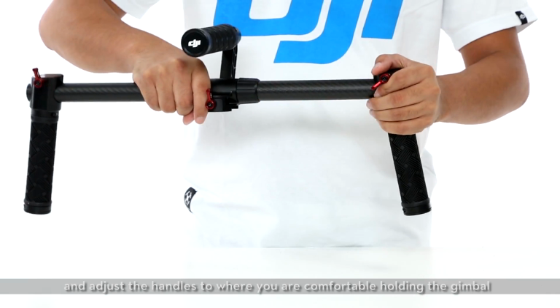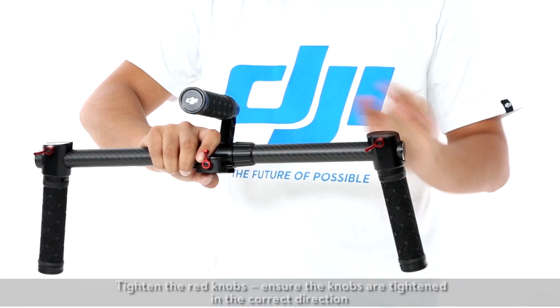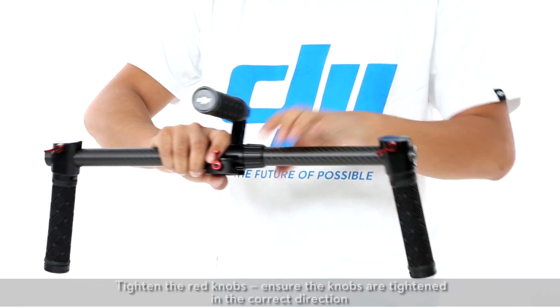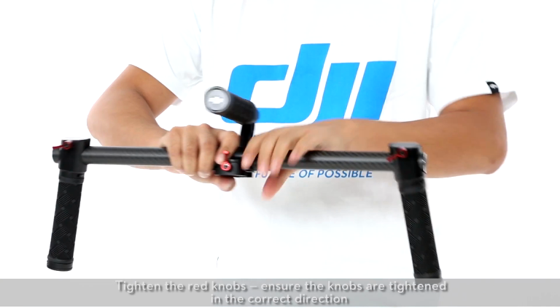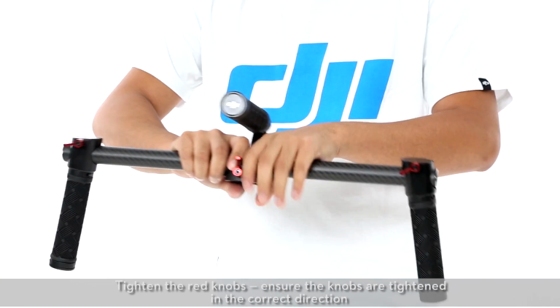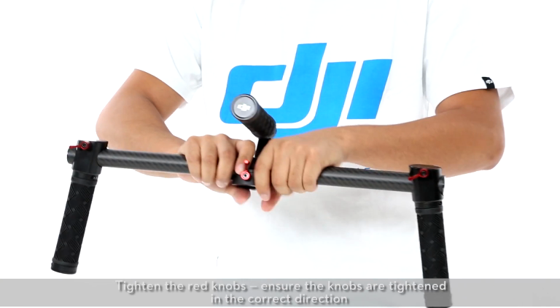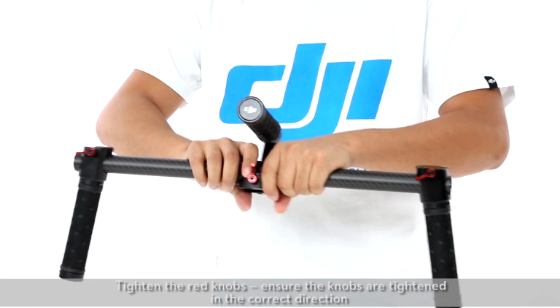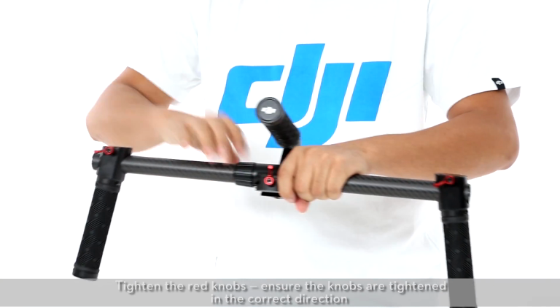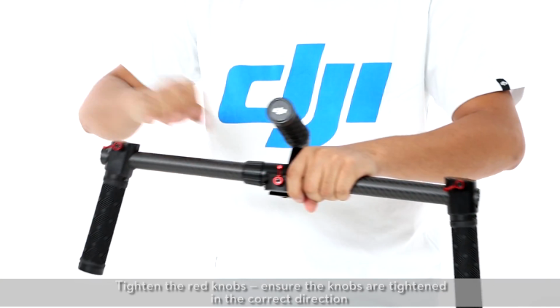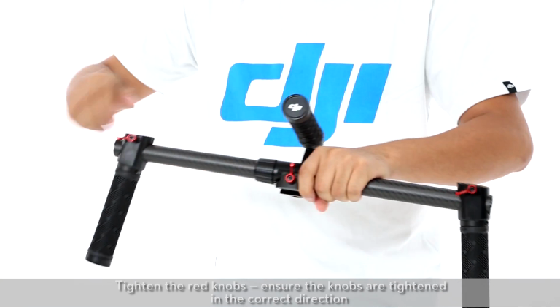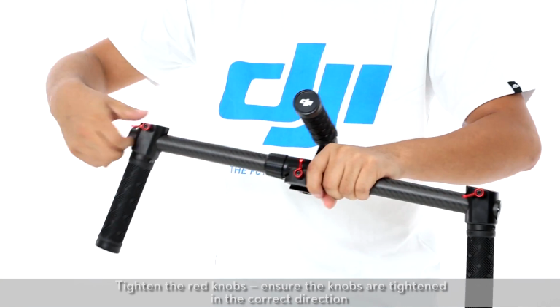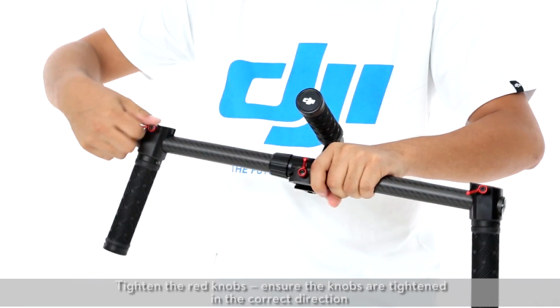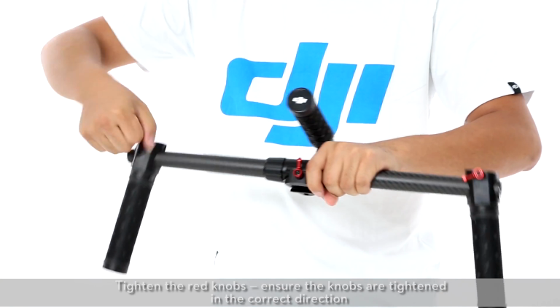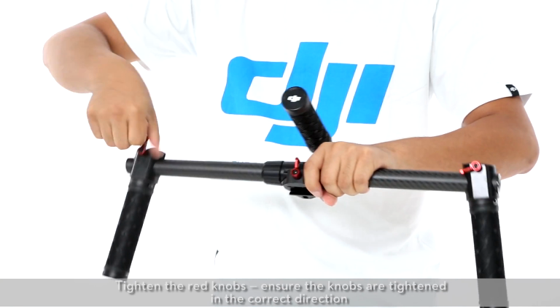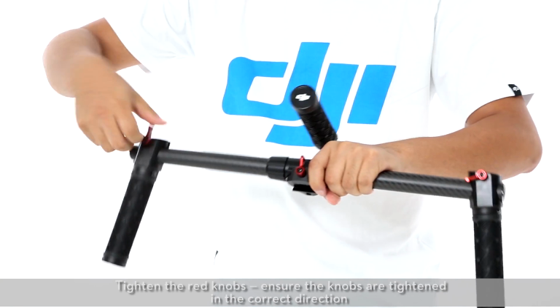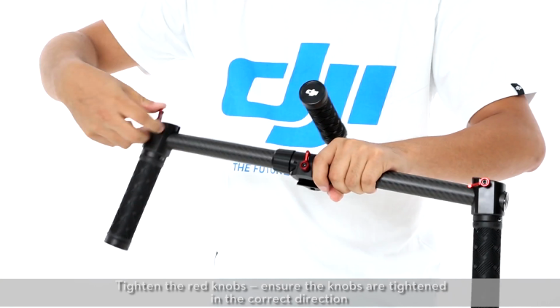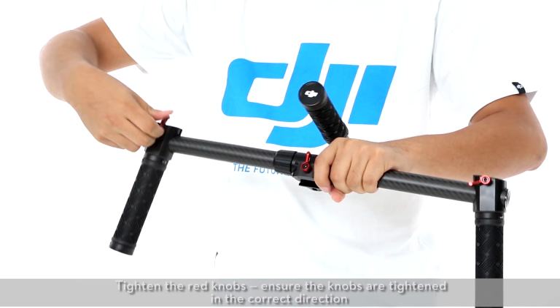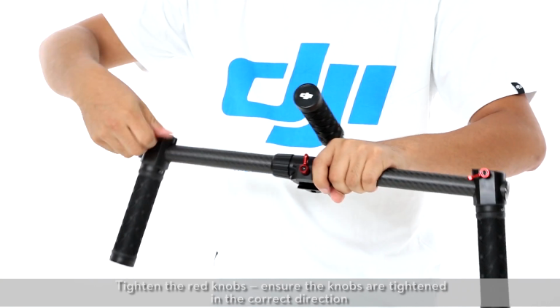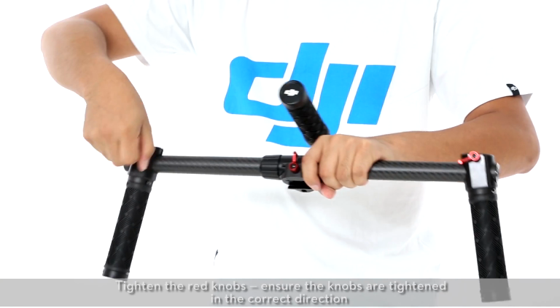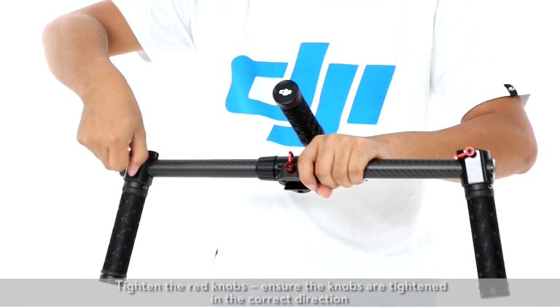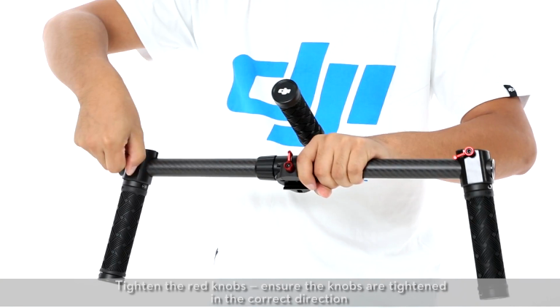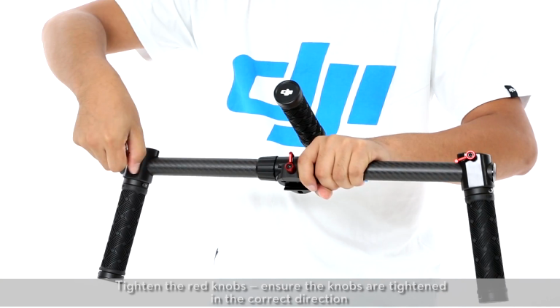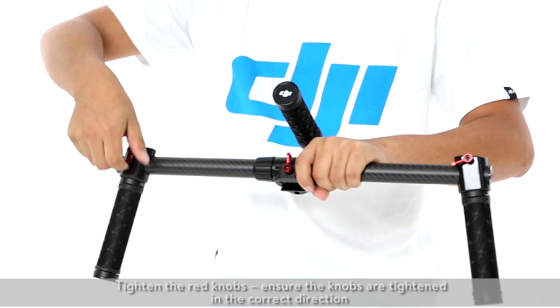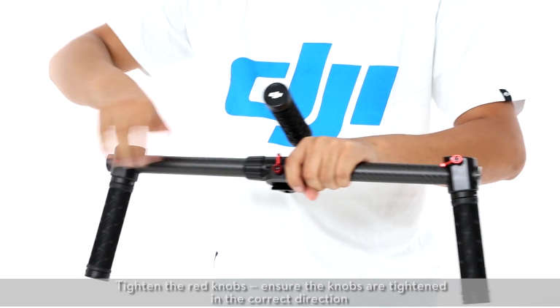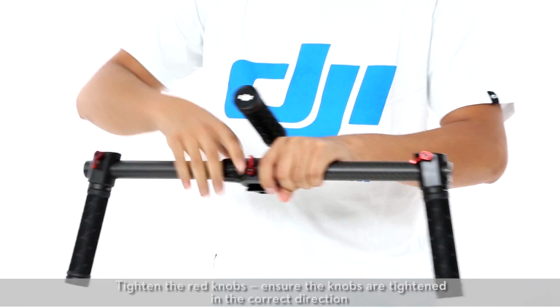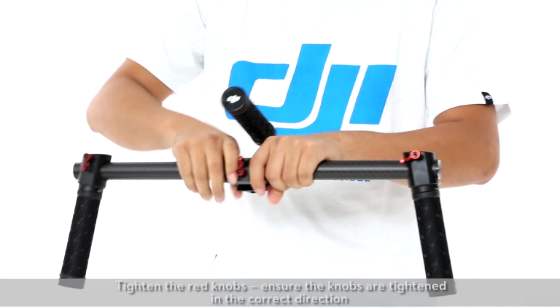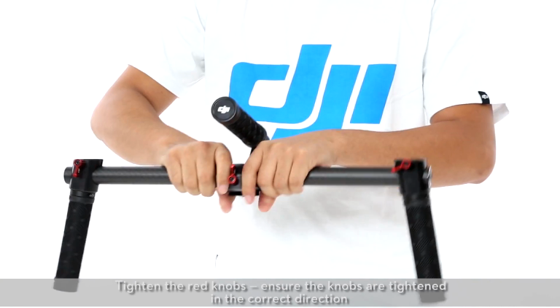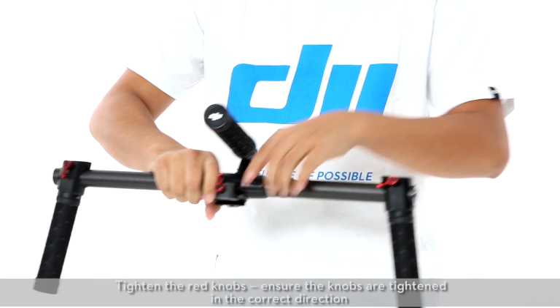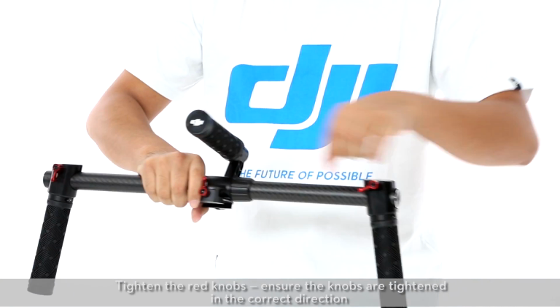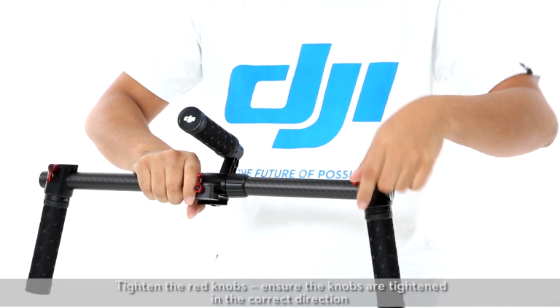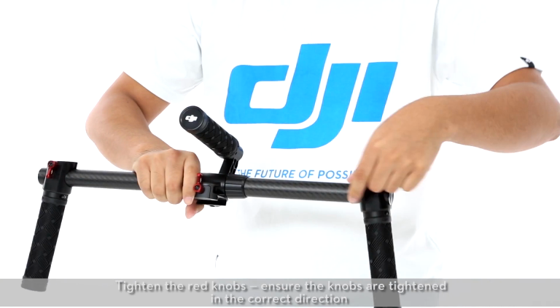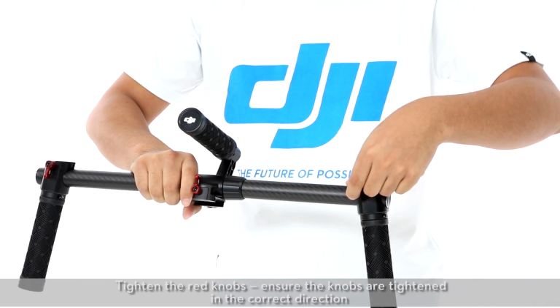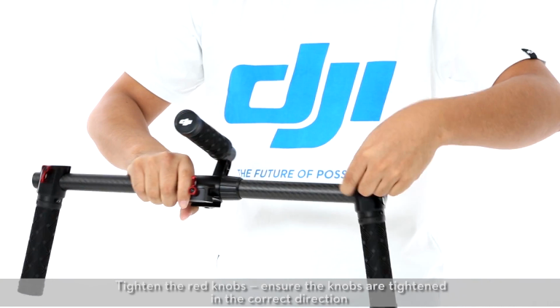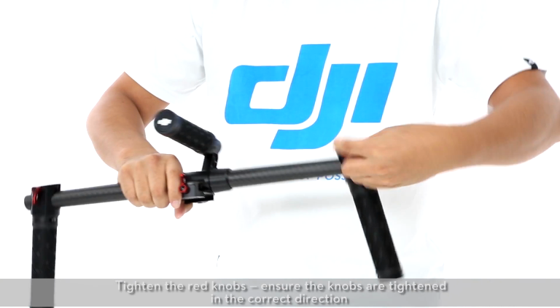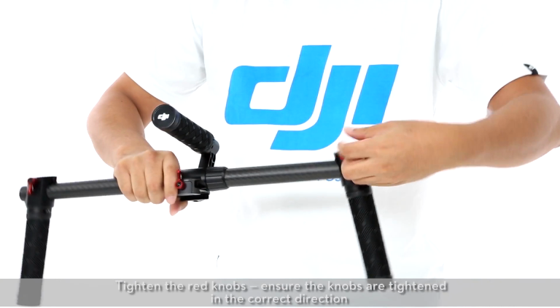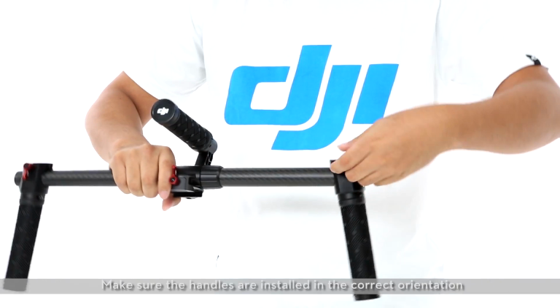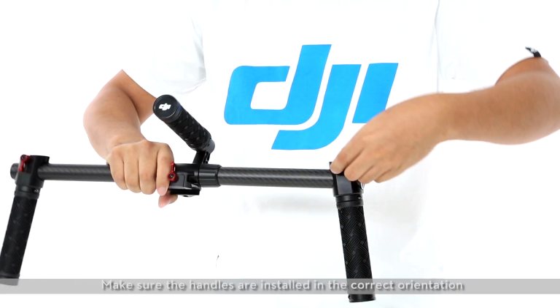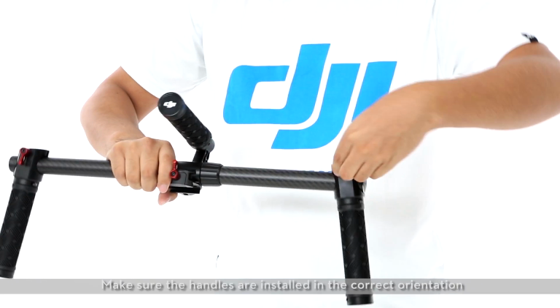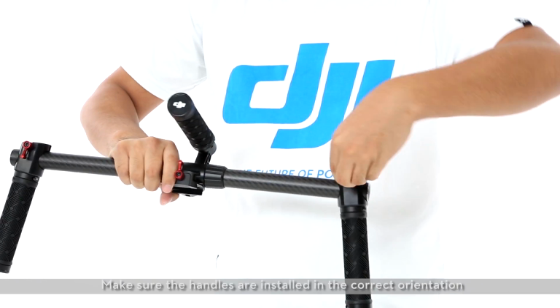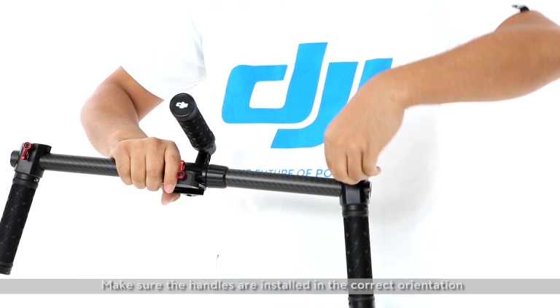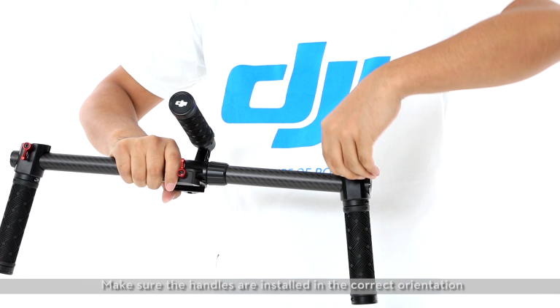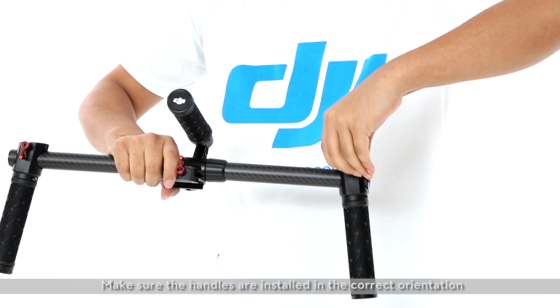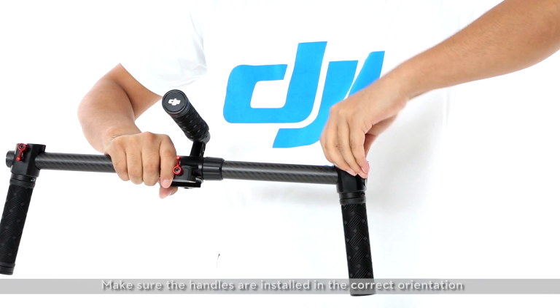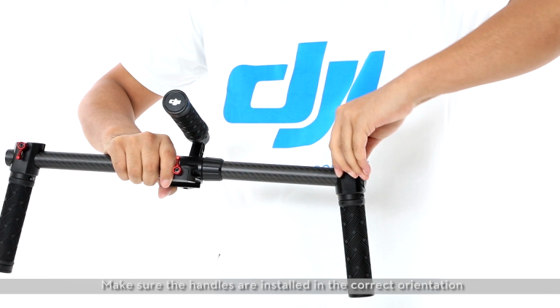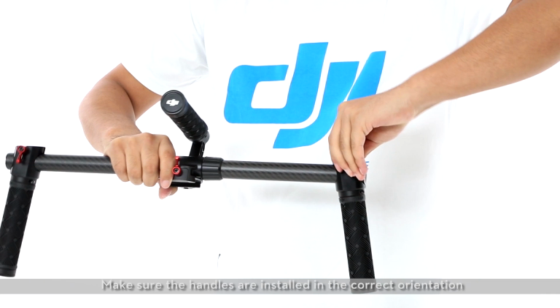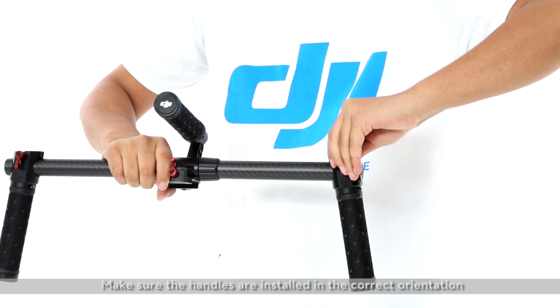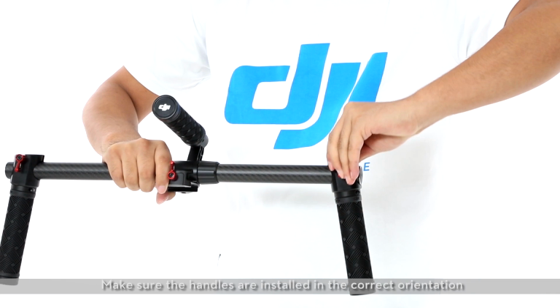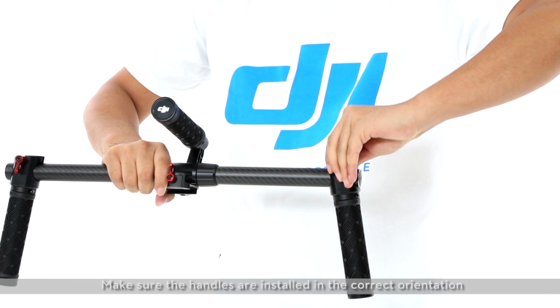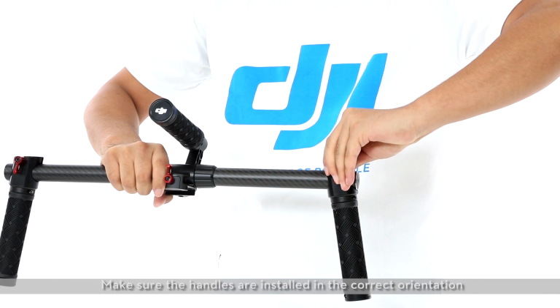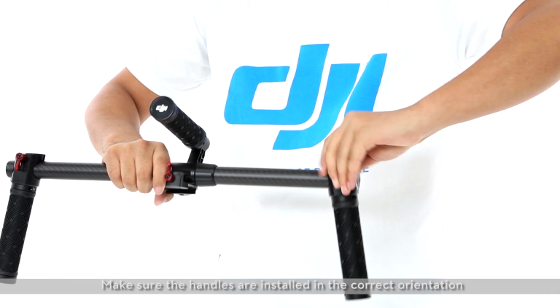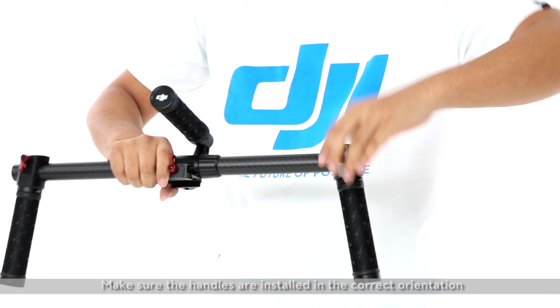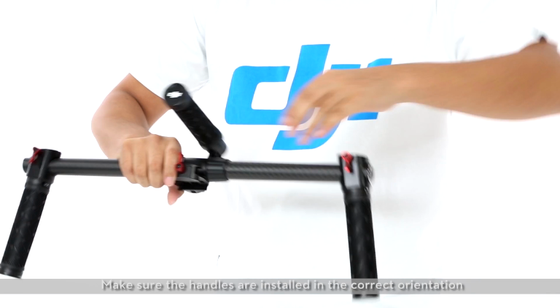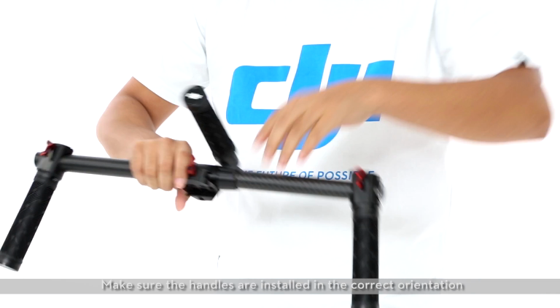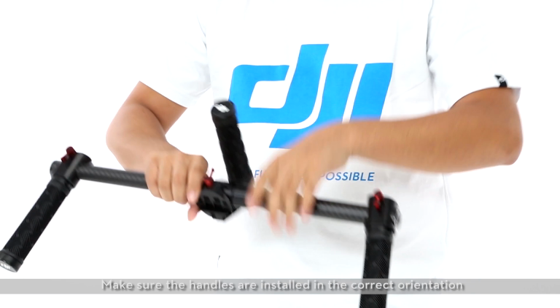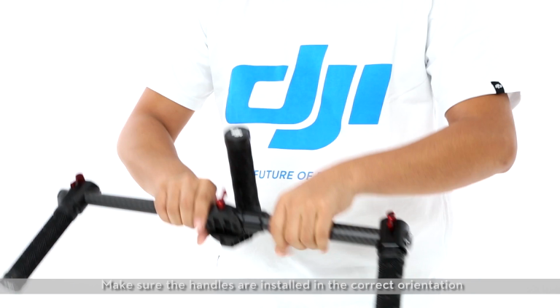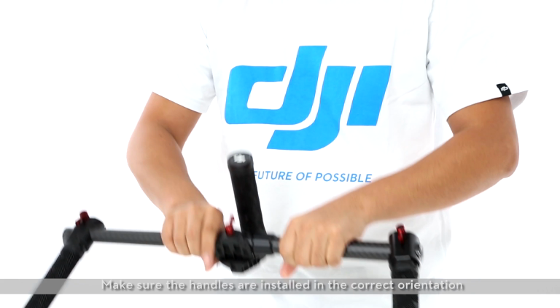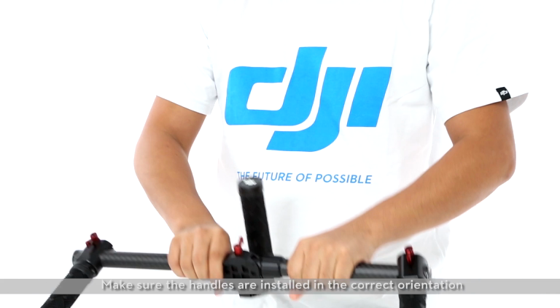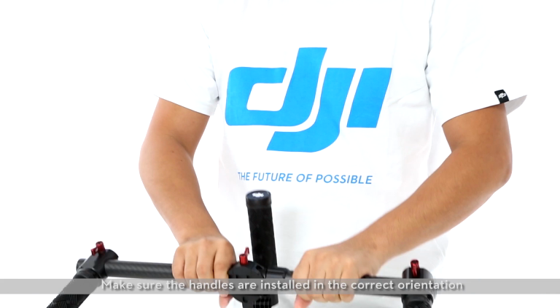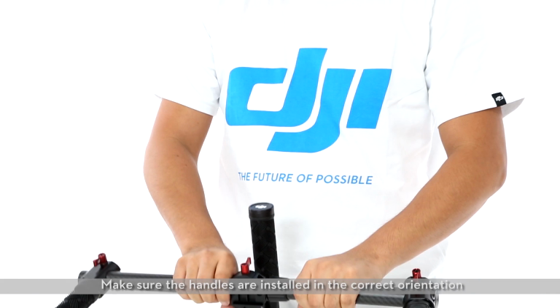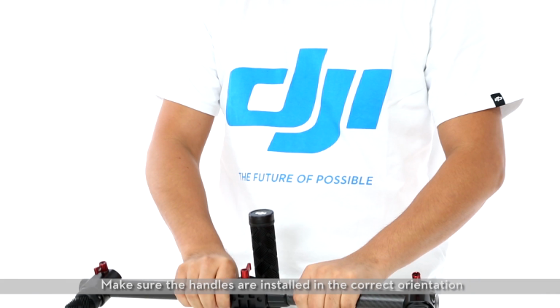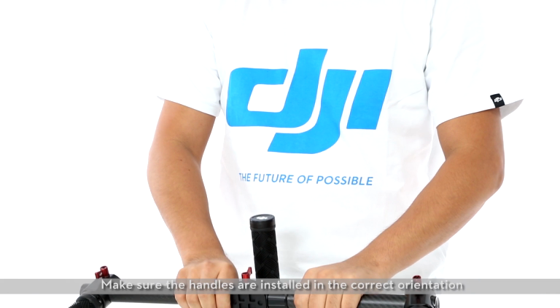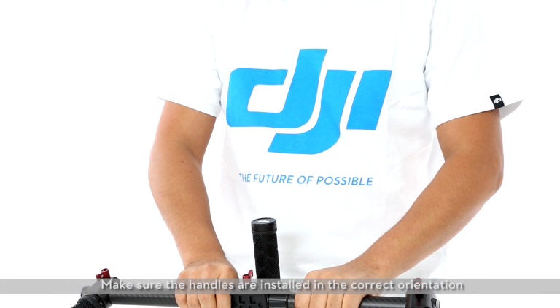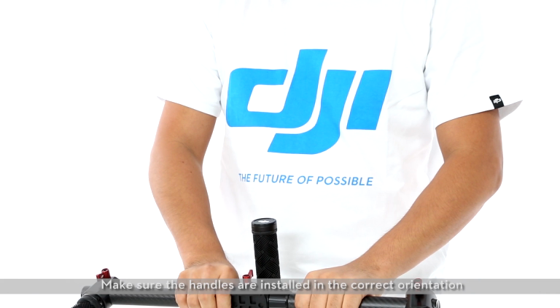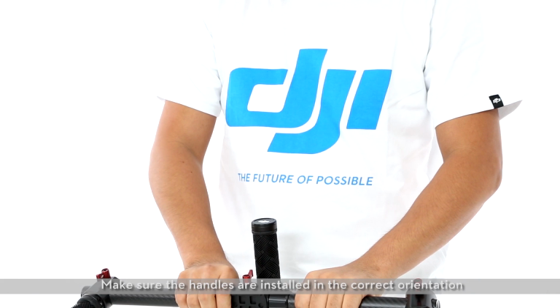Tighten the red knobs, ensuring they are tightened in the correct direction. Make sure the handles are installed in the correct orientation.